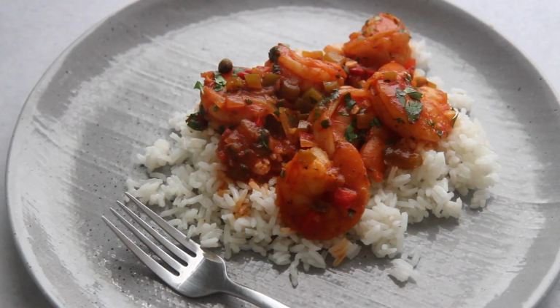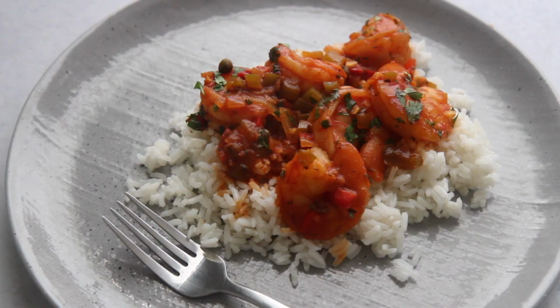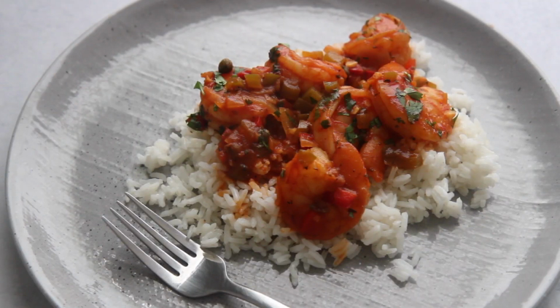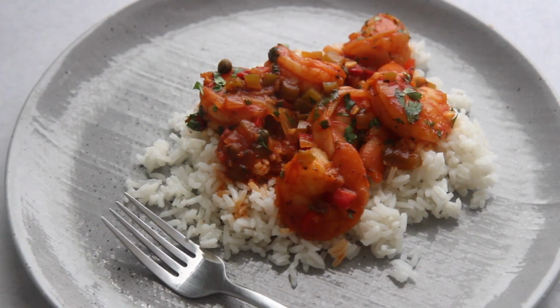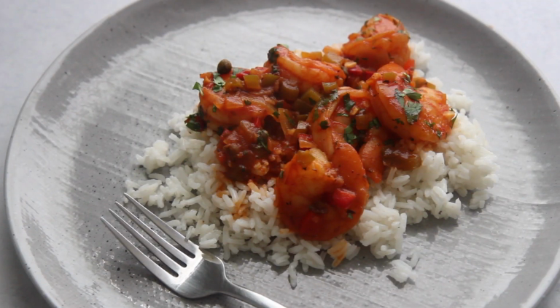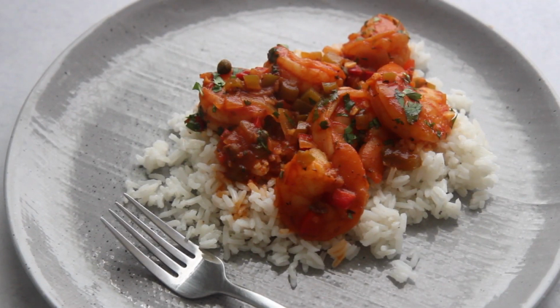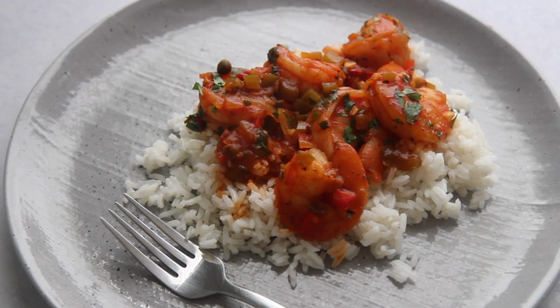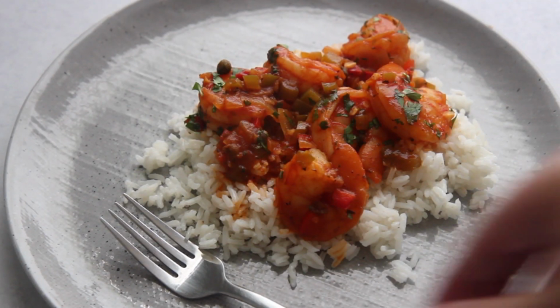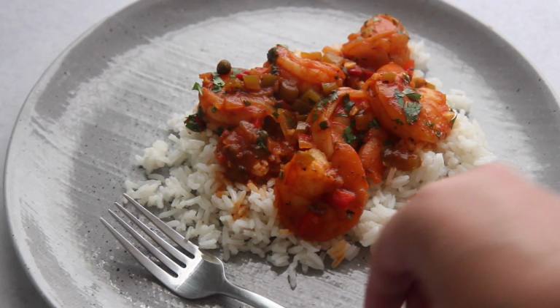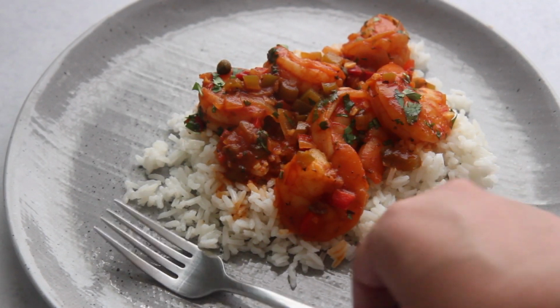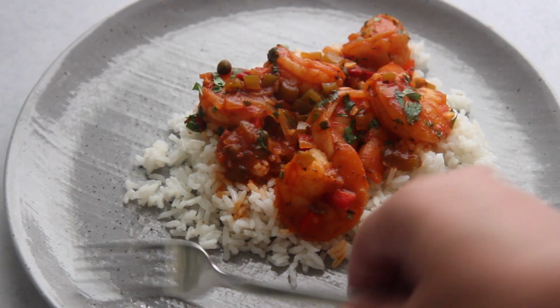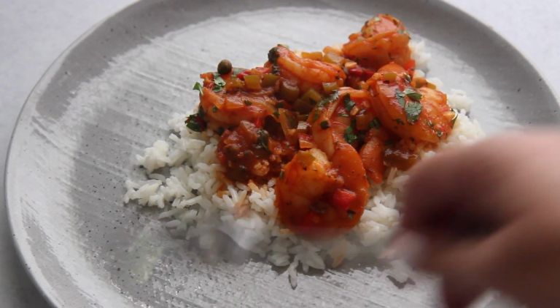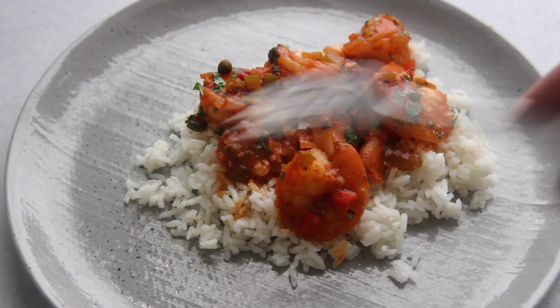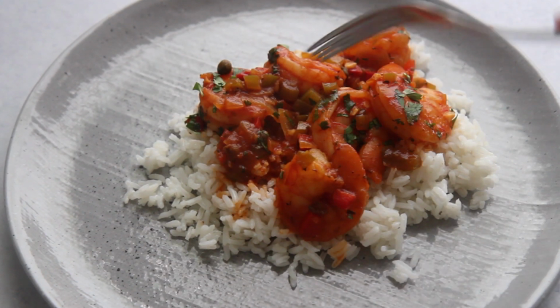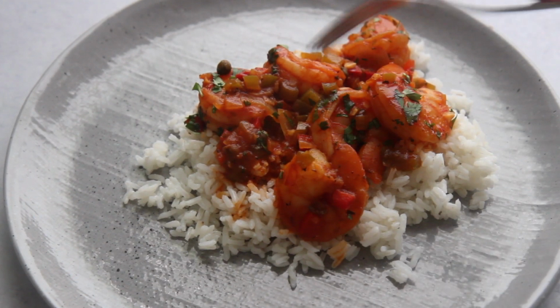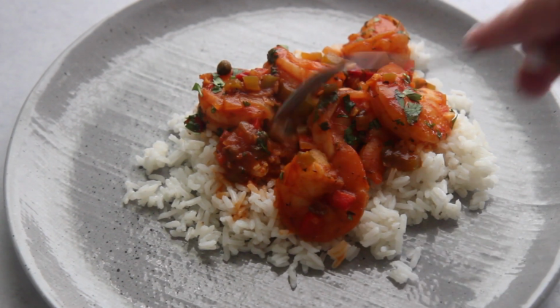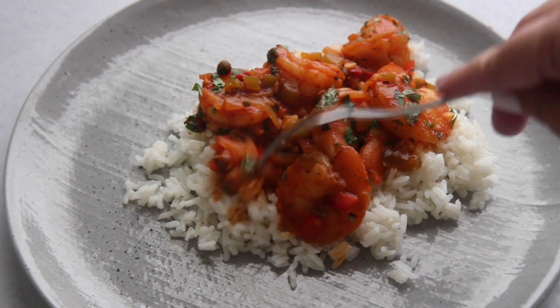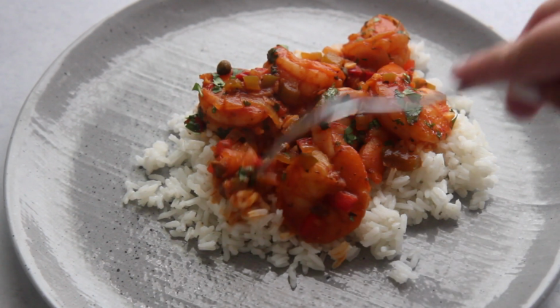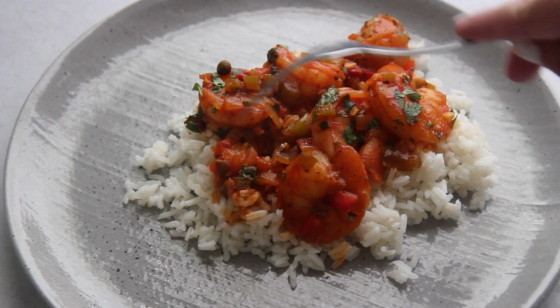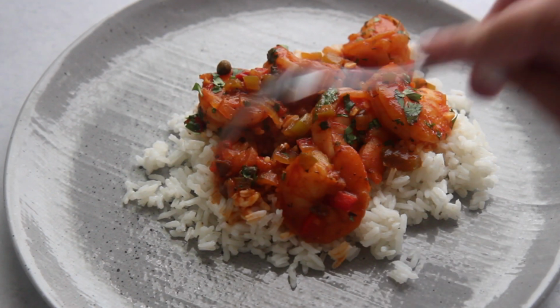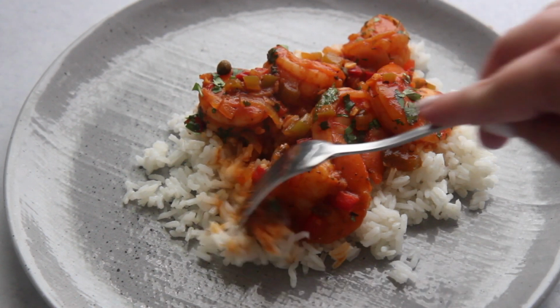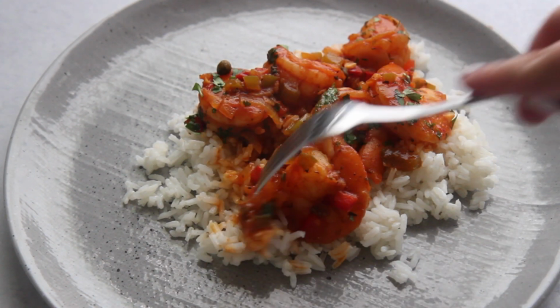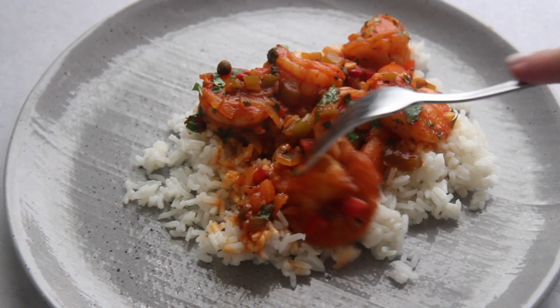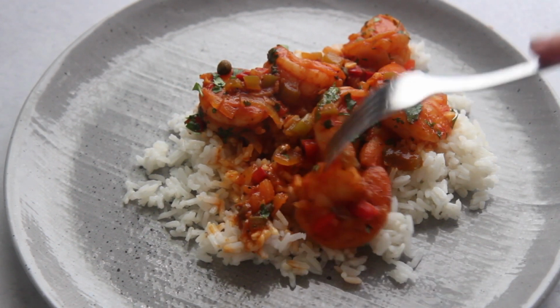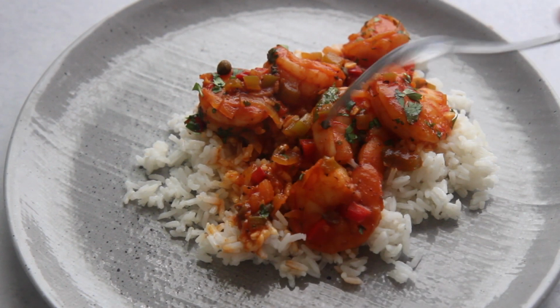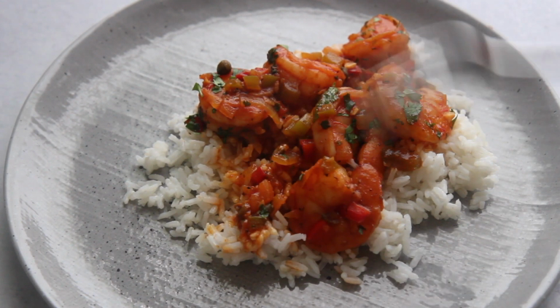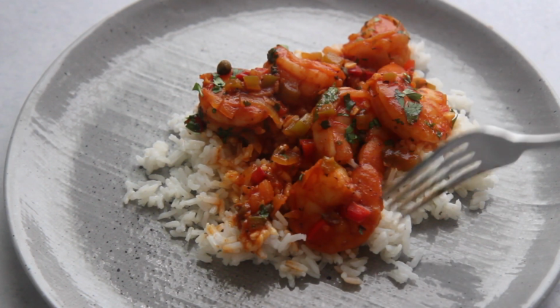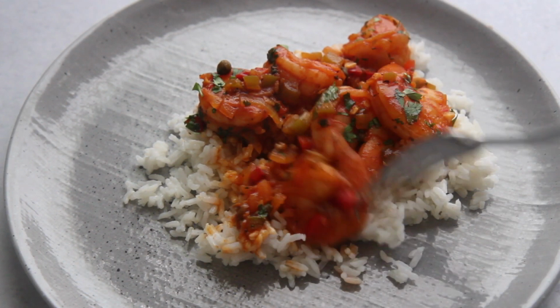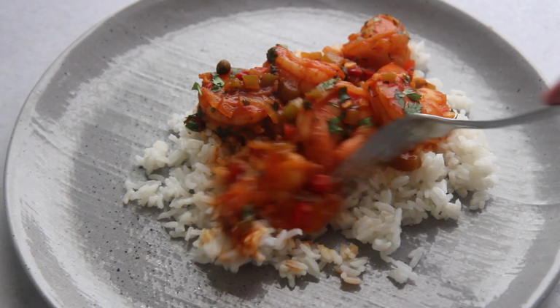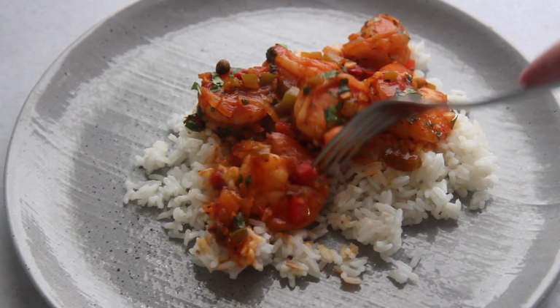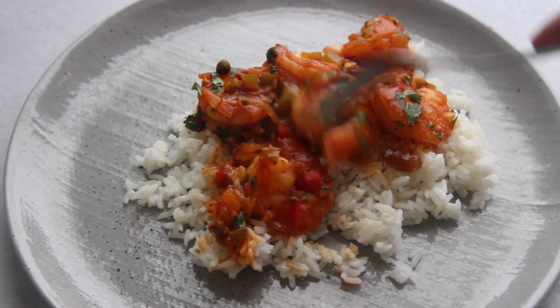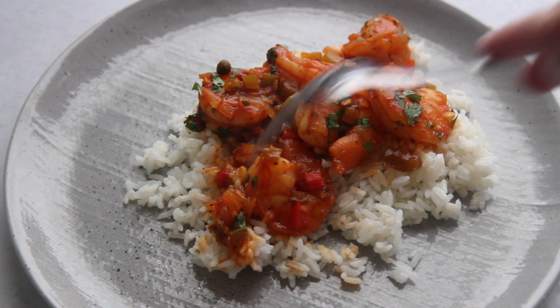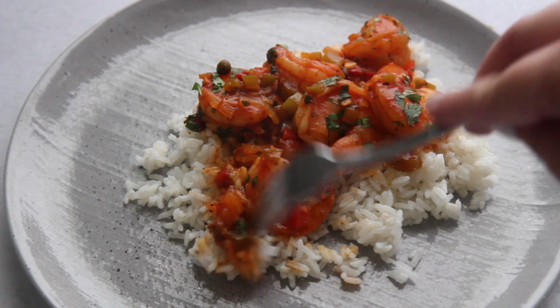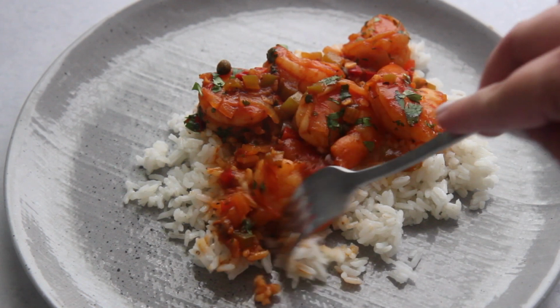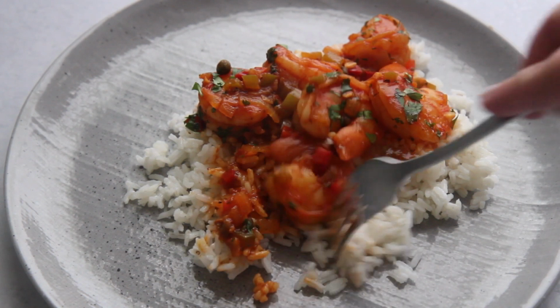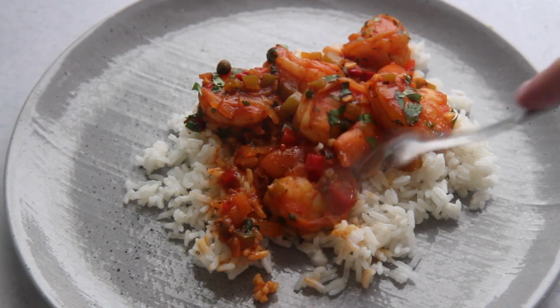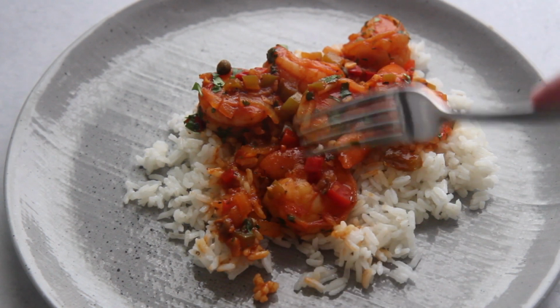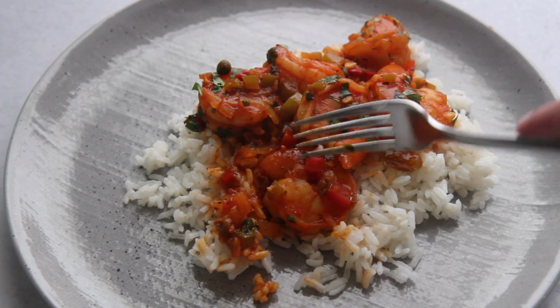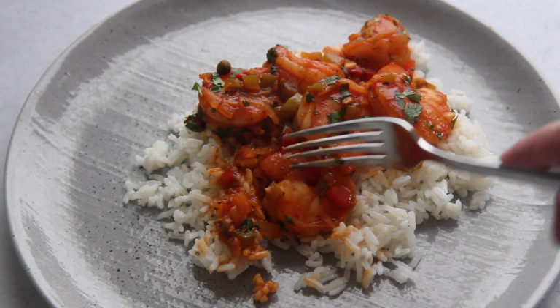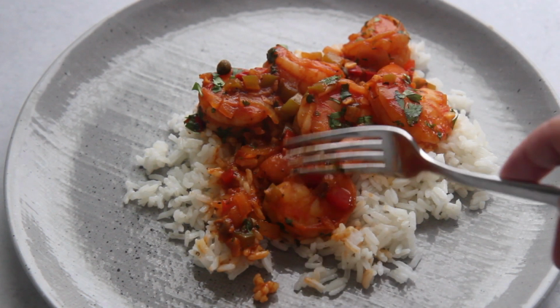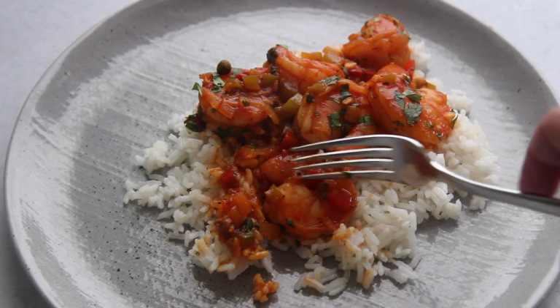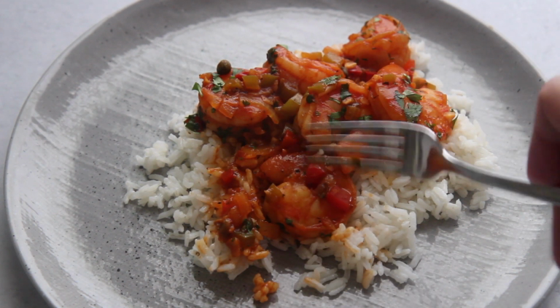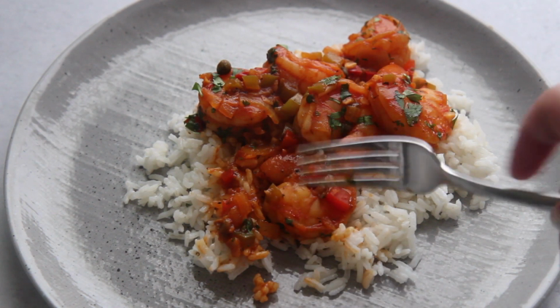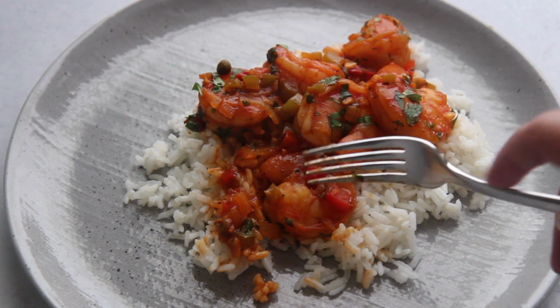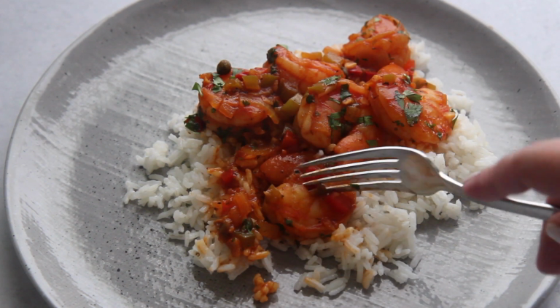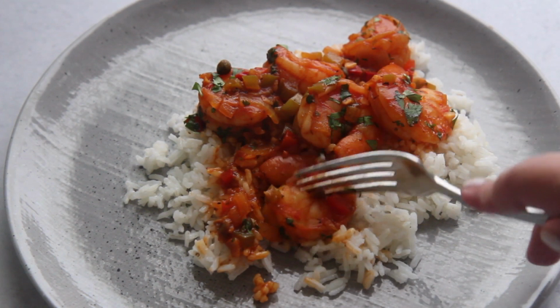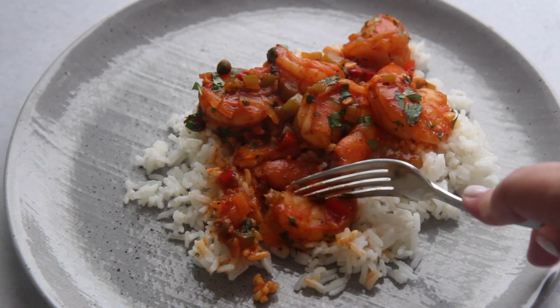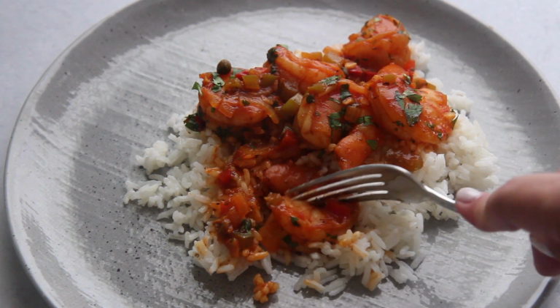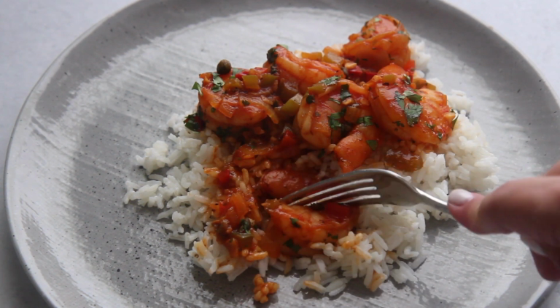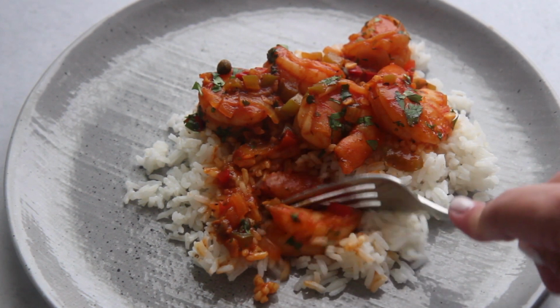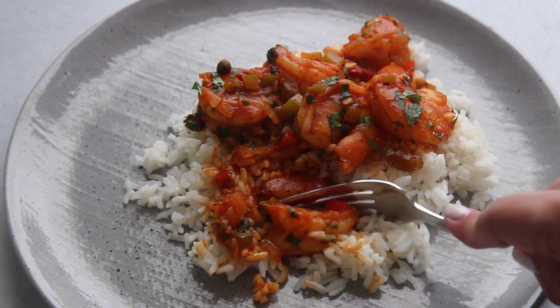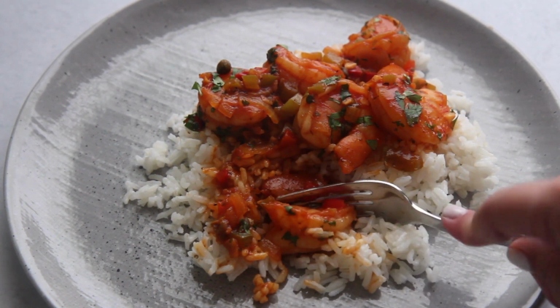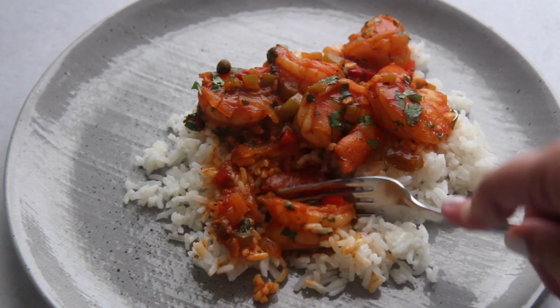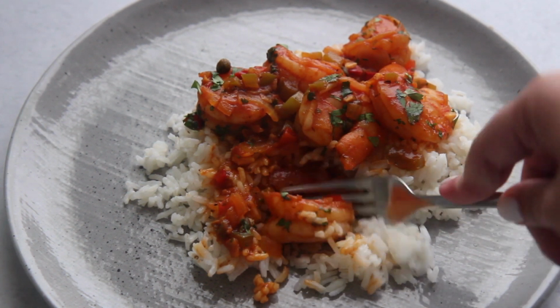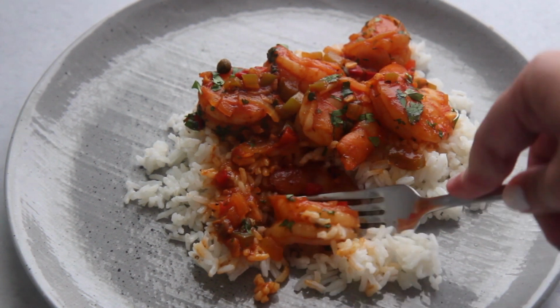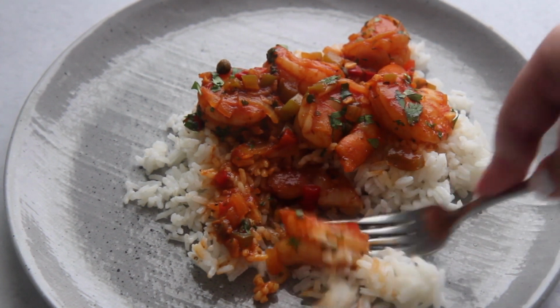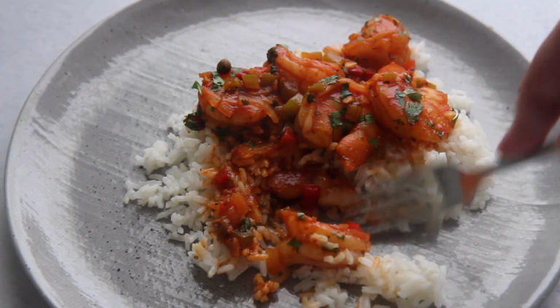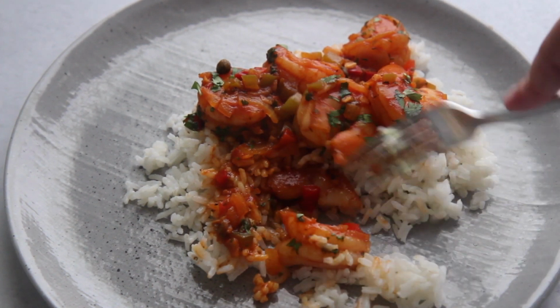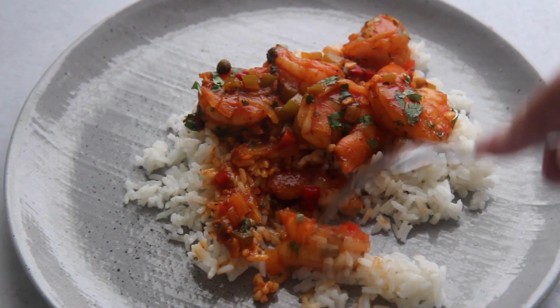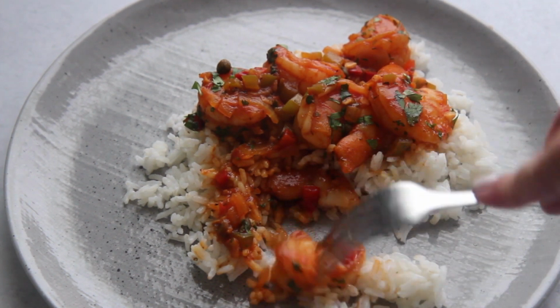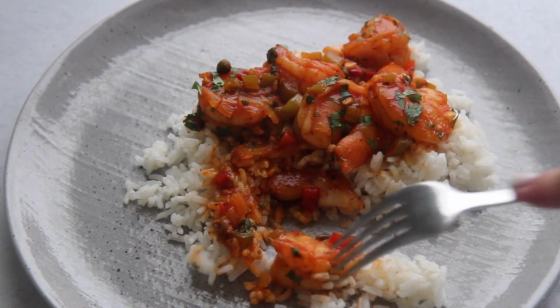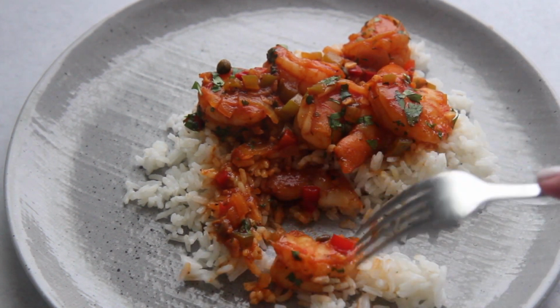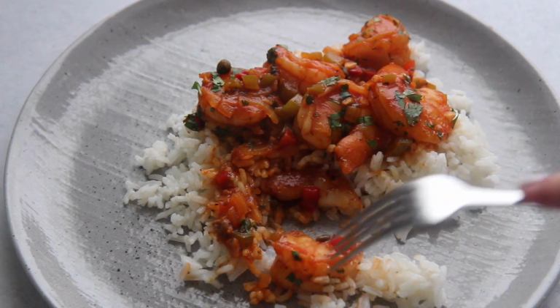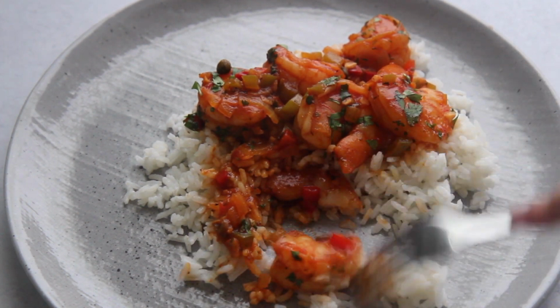Go on over to my website, cookedbyjulie.com, for the complete recipe and more detail. Make this recipe and let me know if you do. Thank you guys so much for watching.